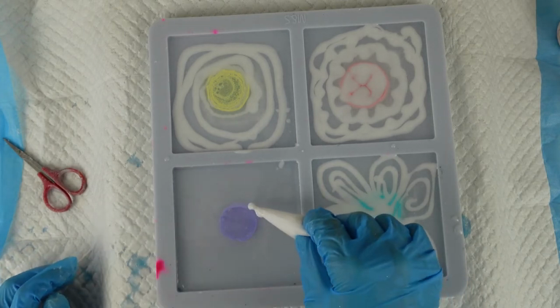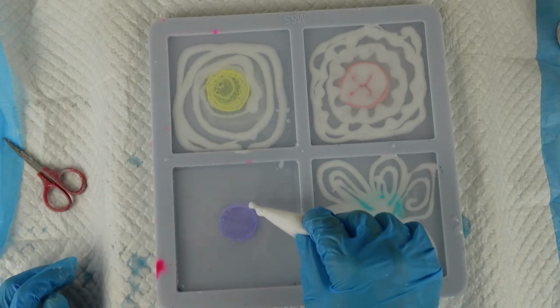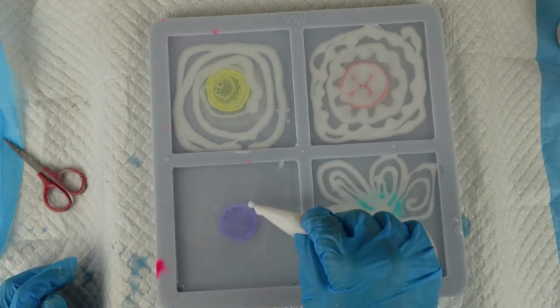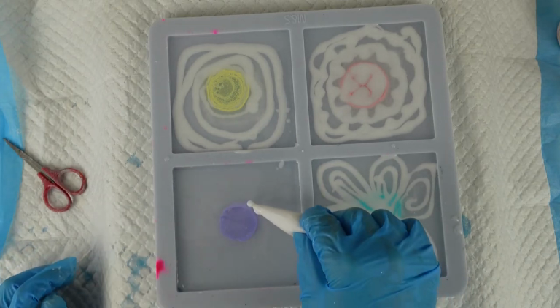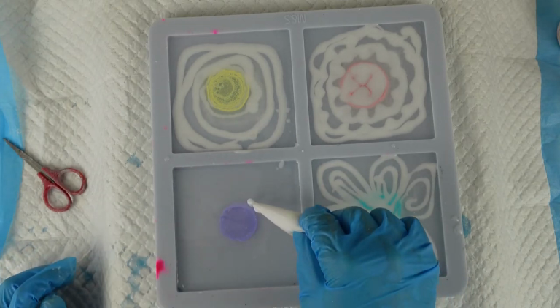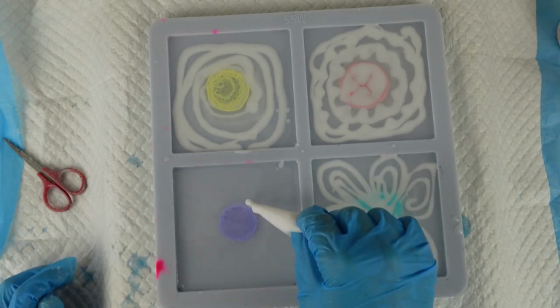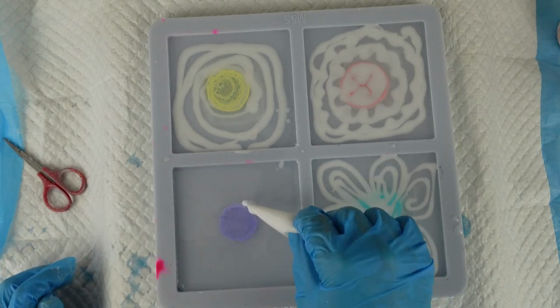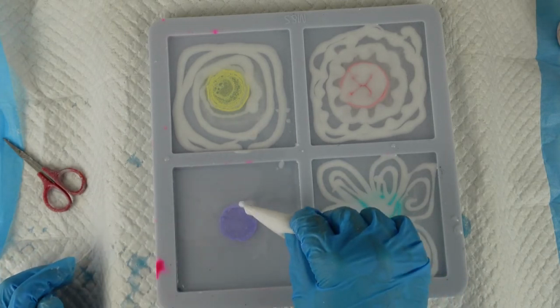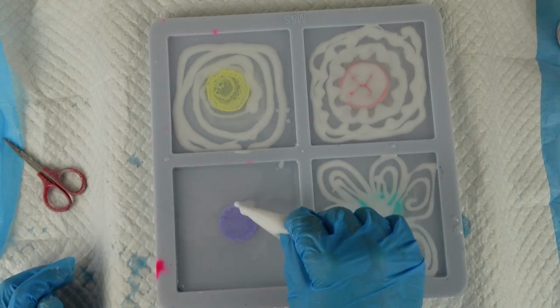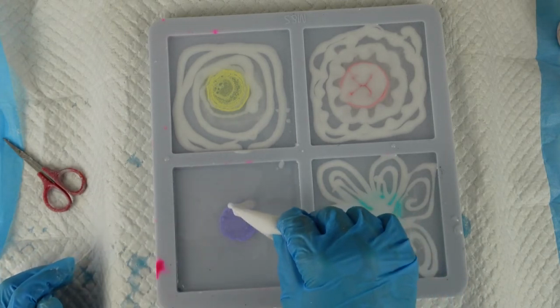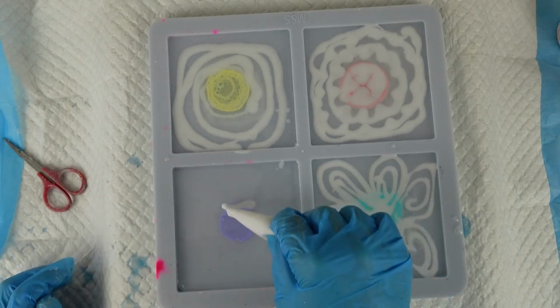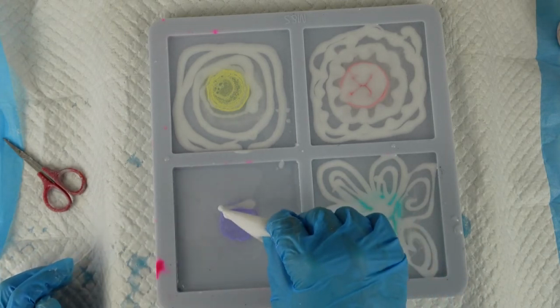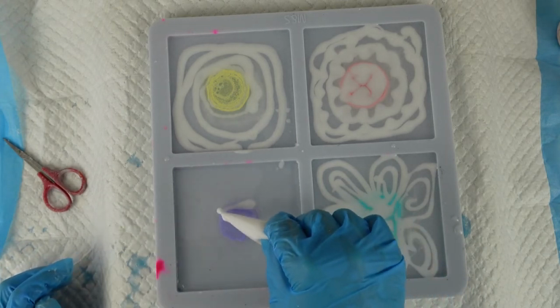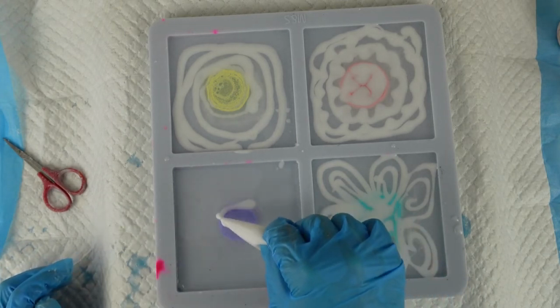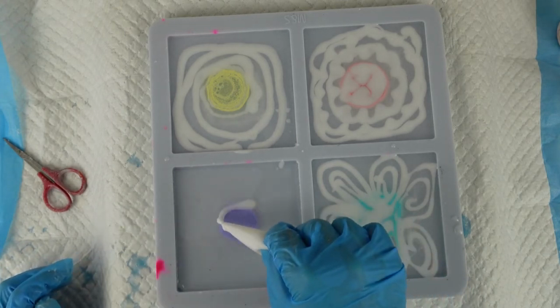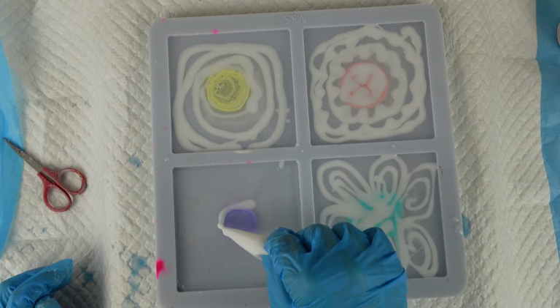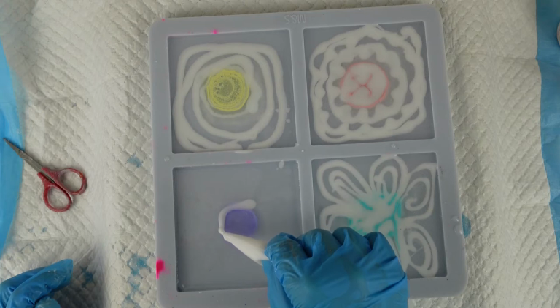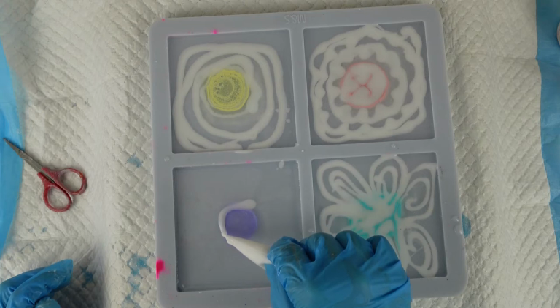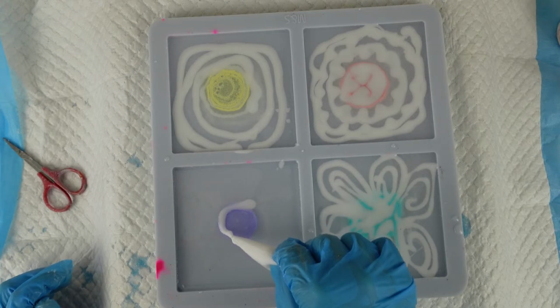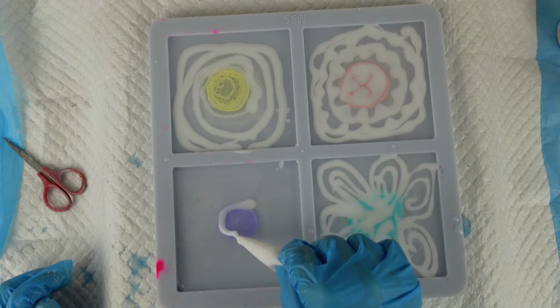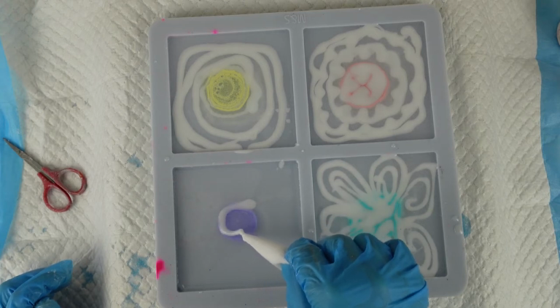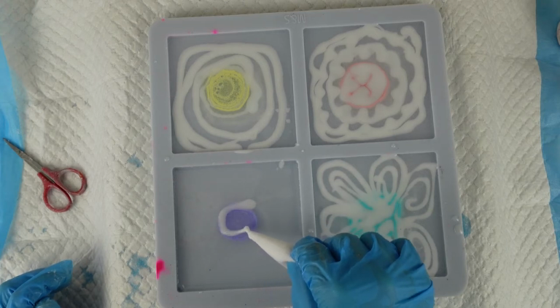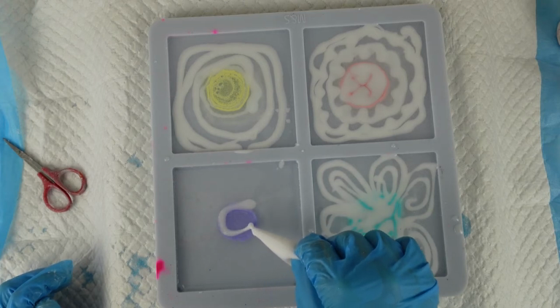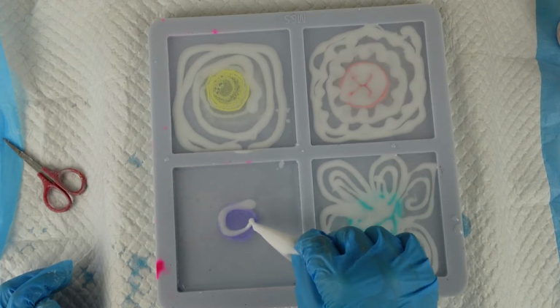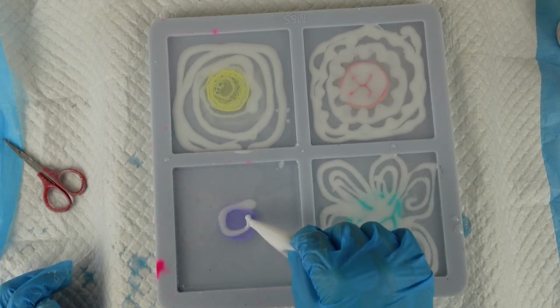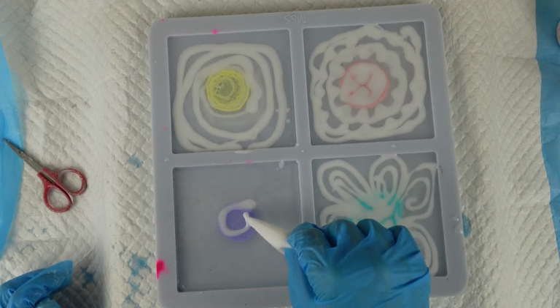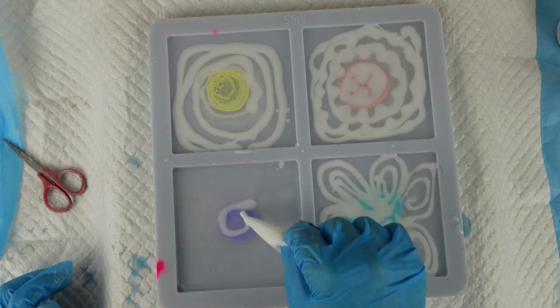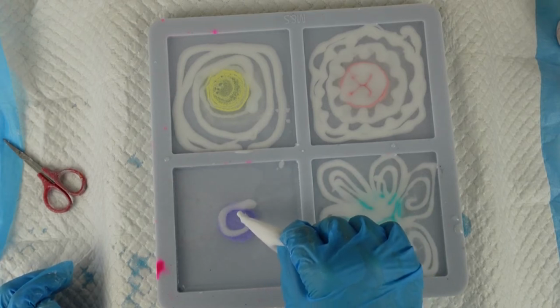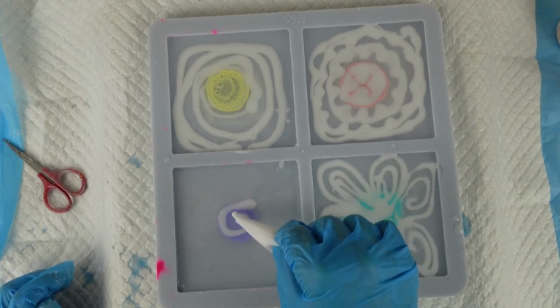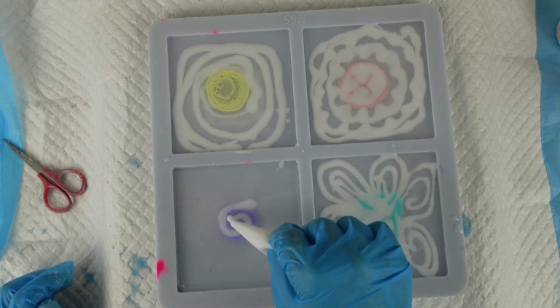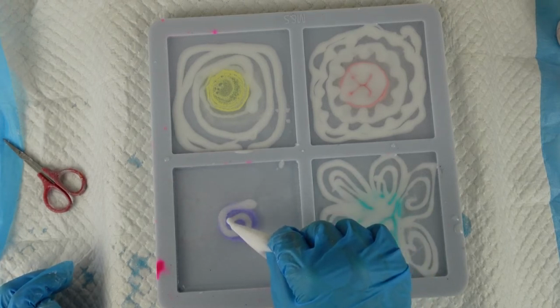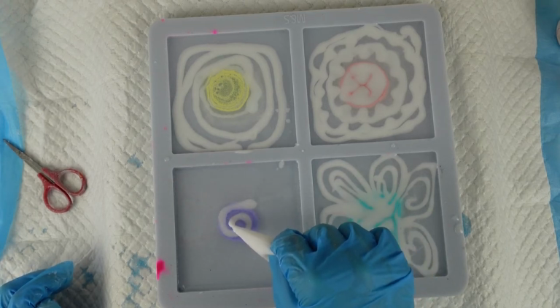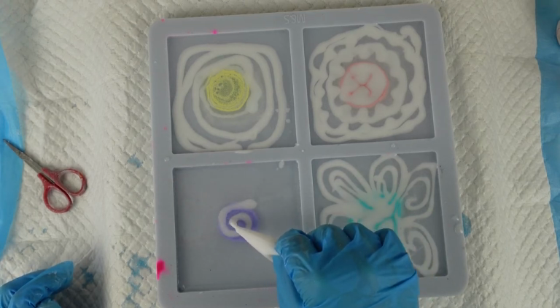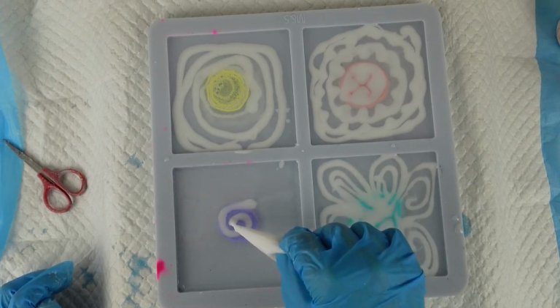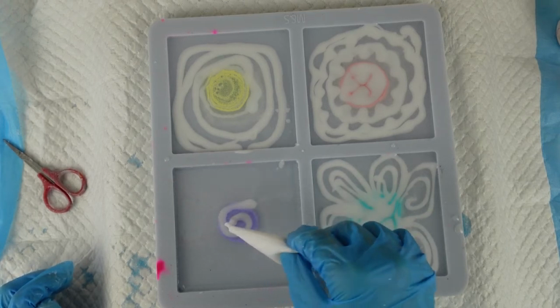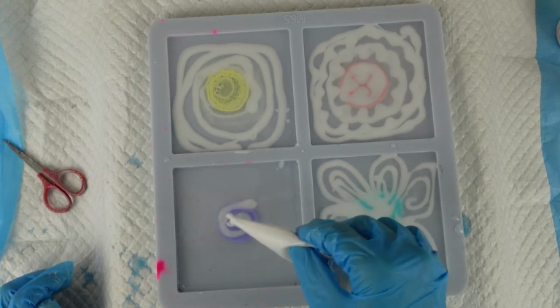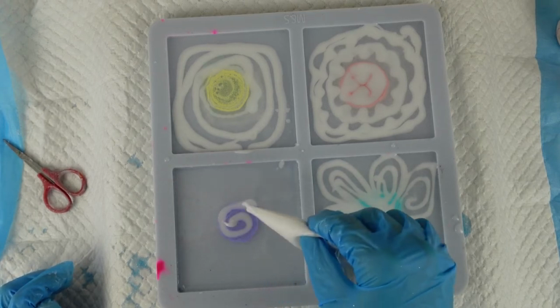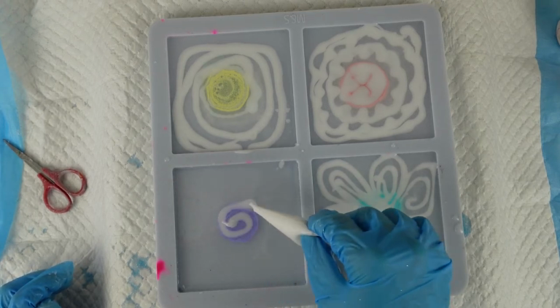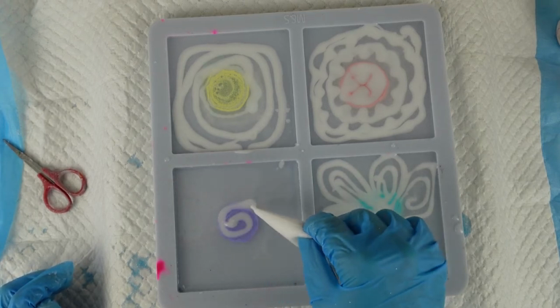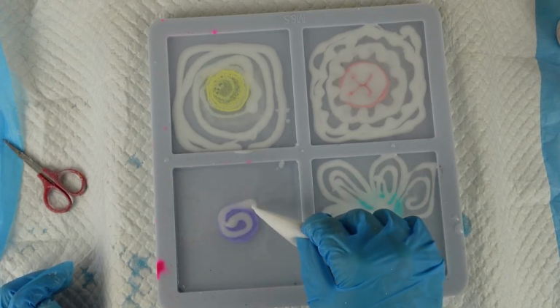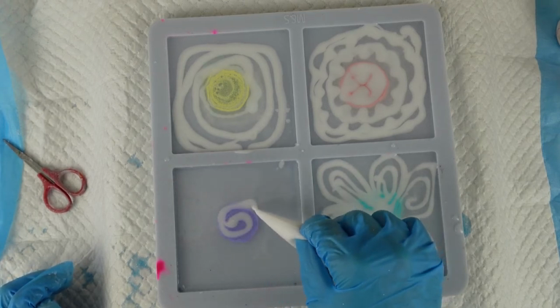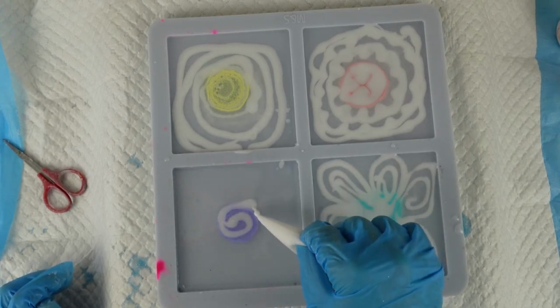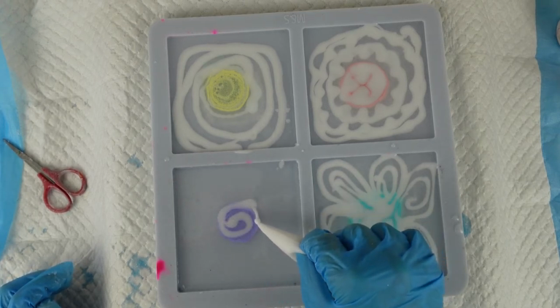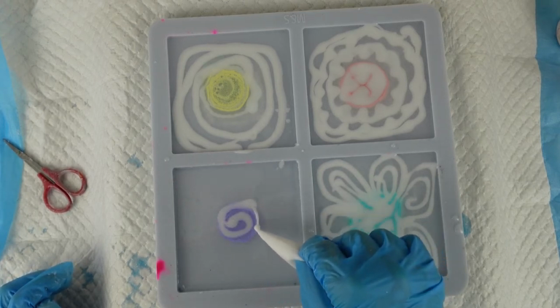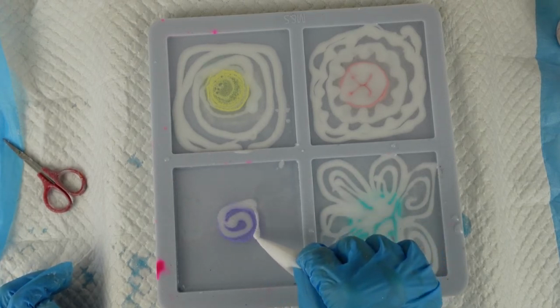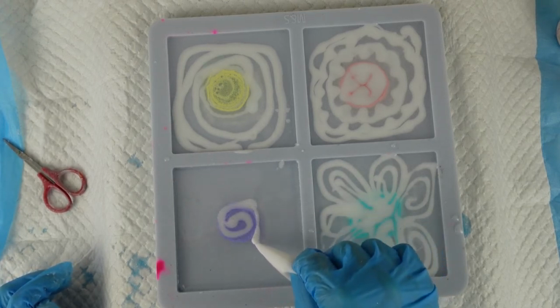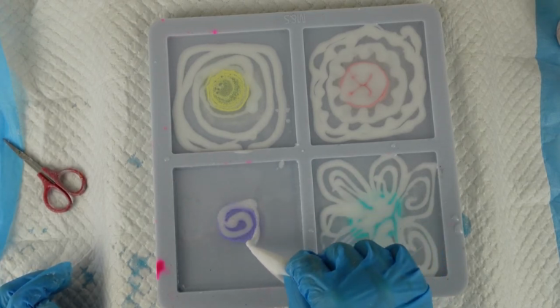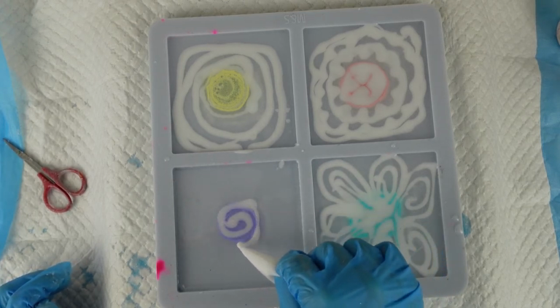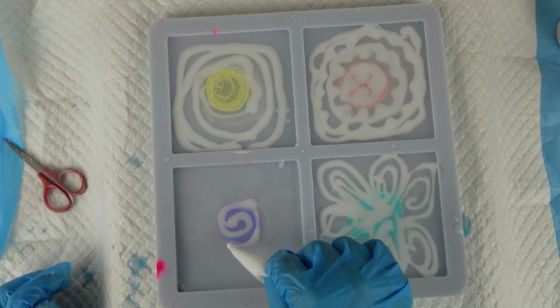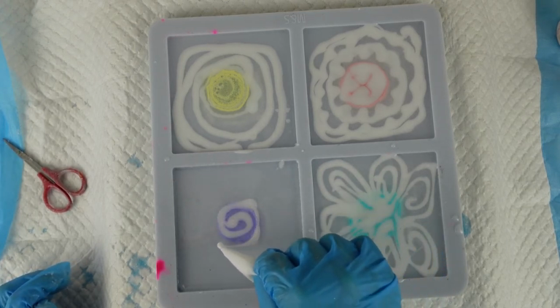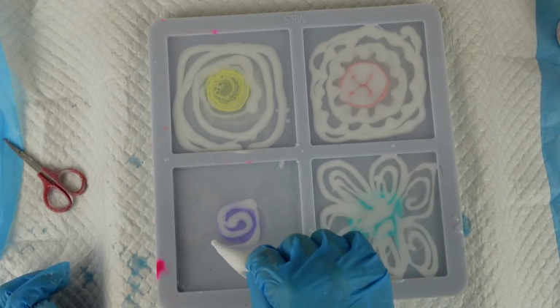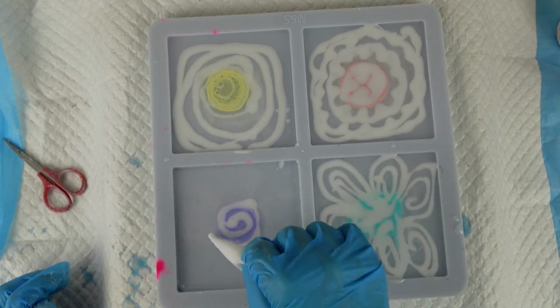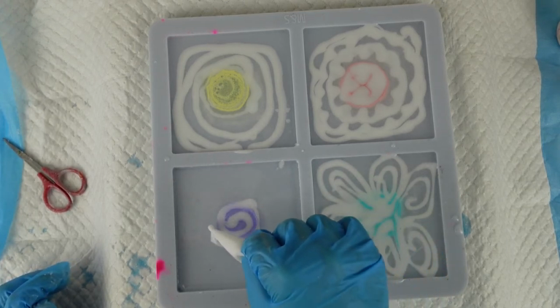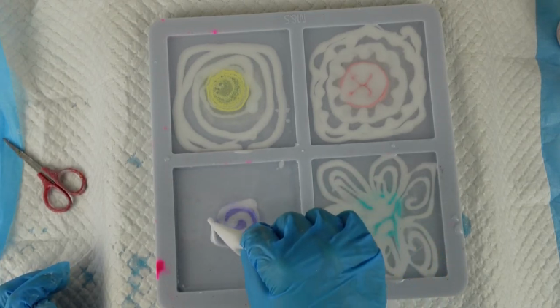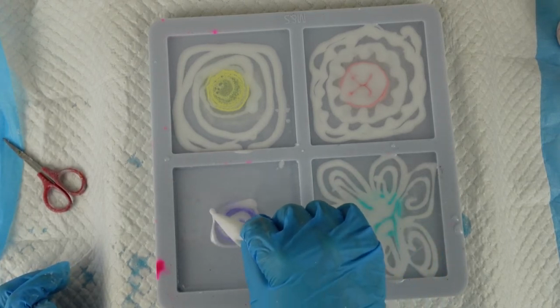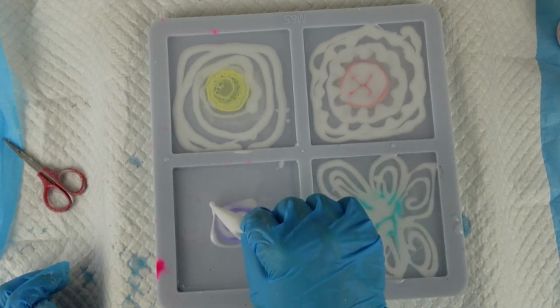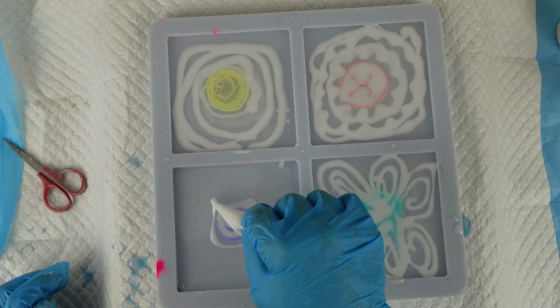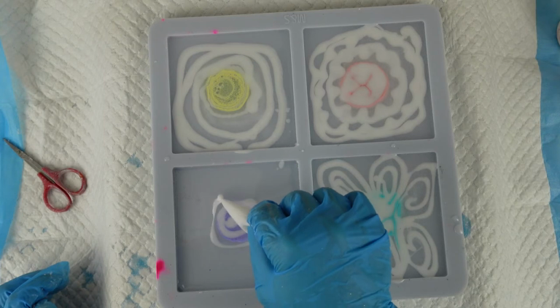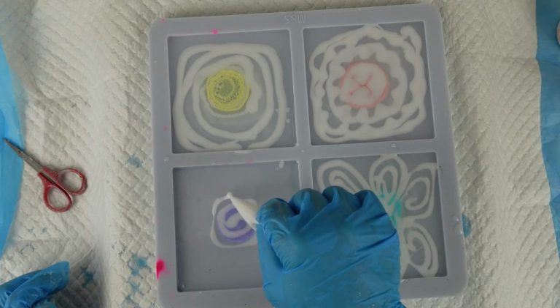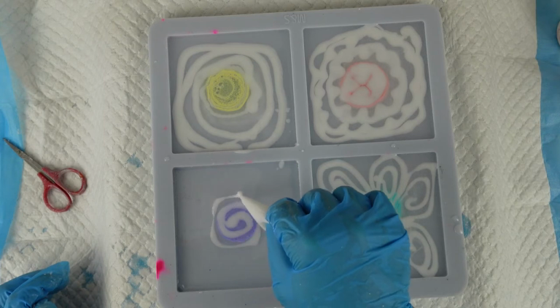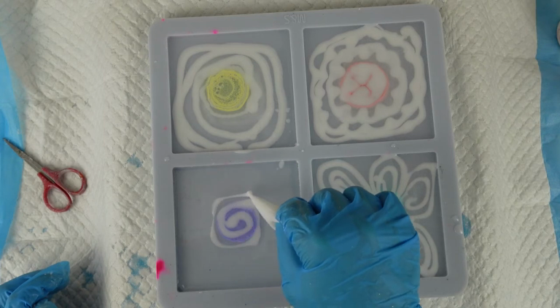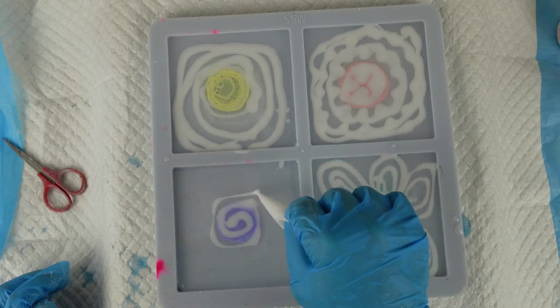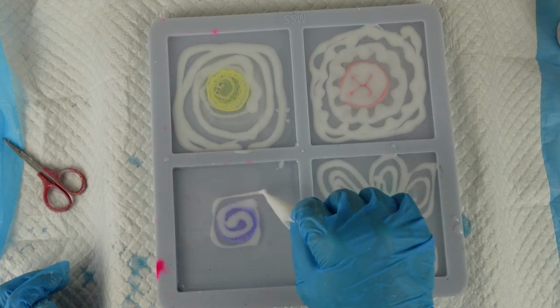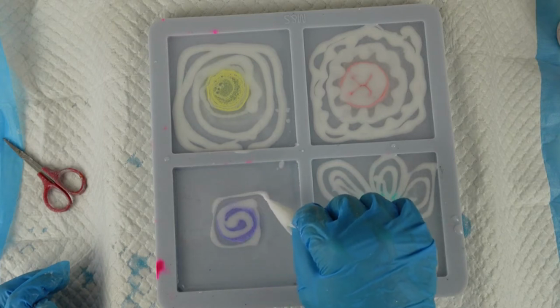A spiral within a spiral. And on this one let's do a square — because I did a square the other day and it turned out beautifully. Let's do a square on this one.